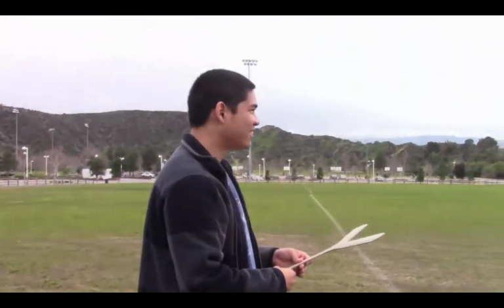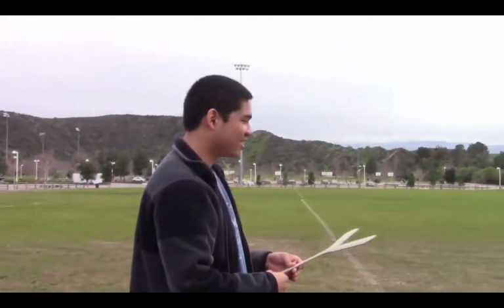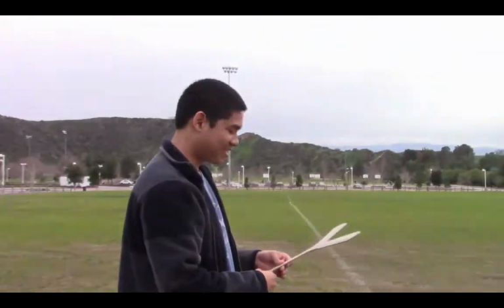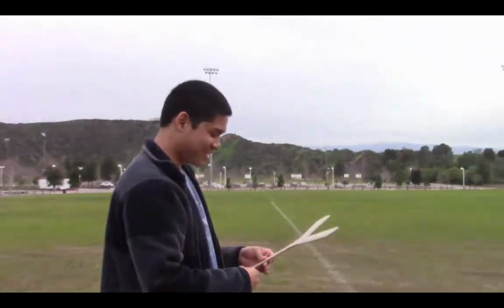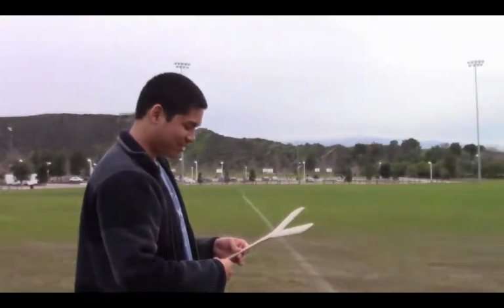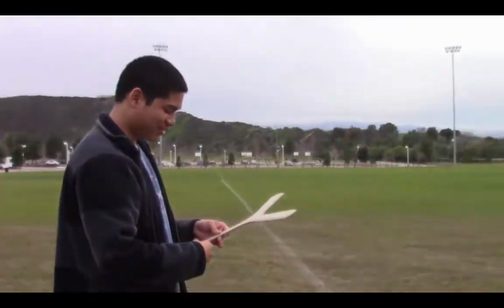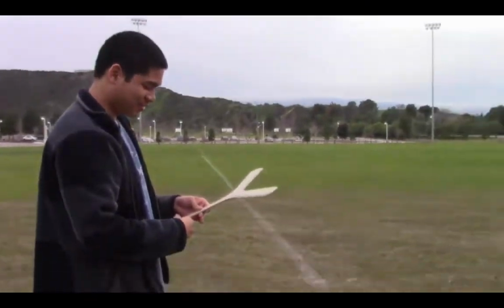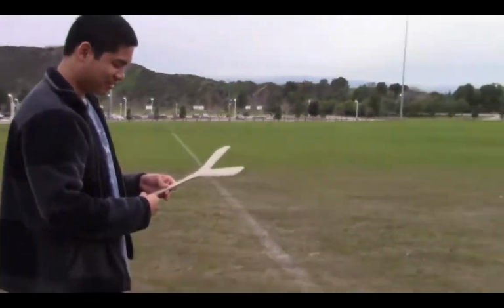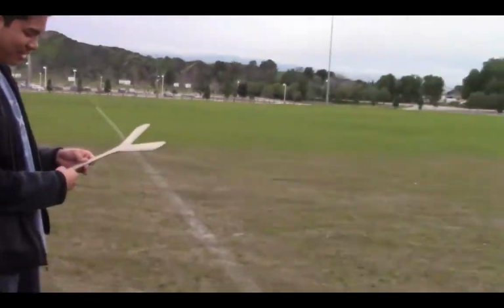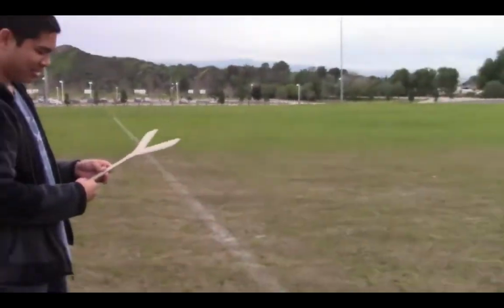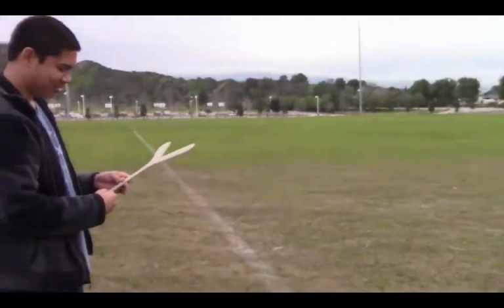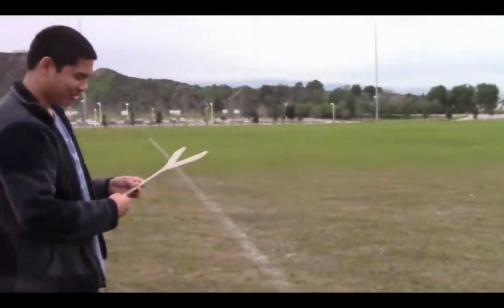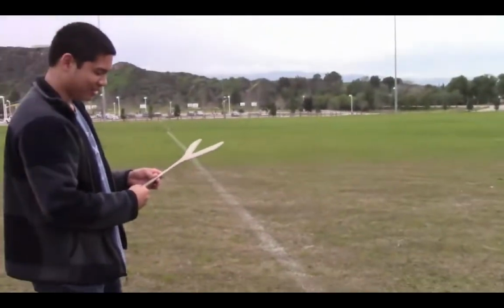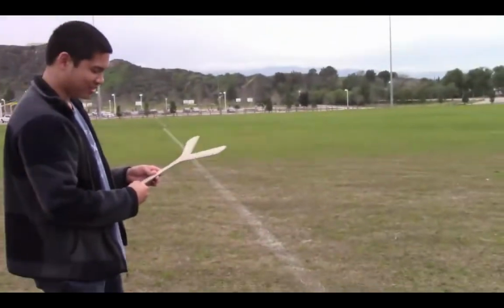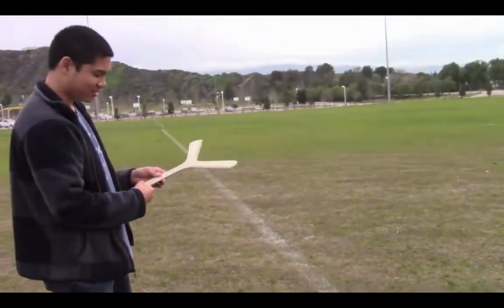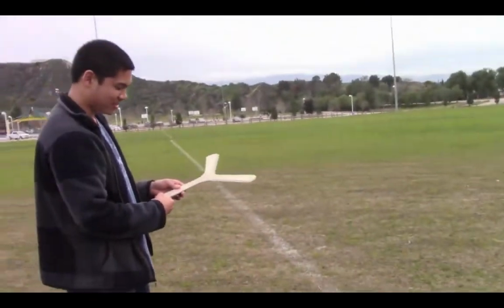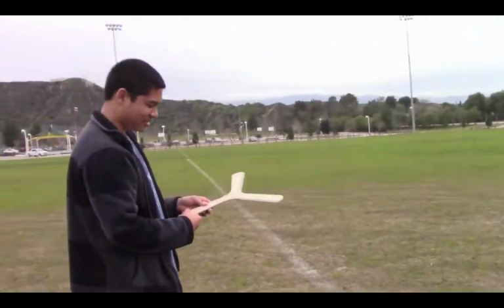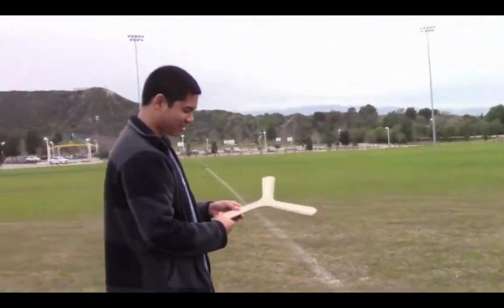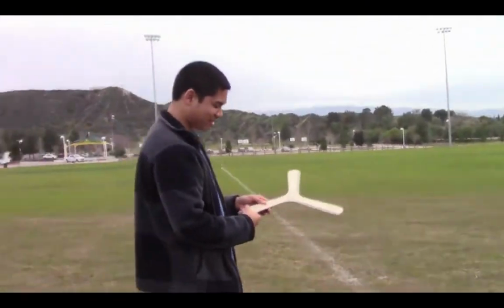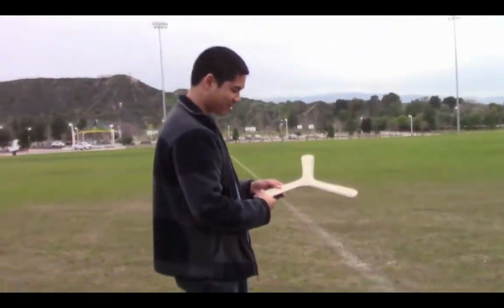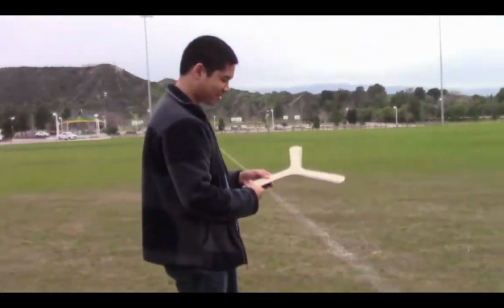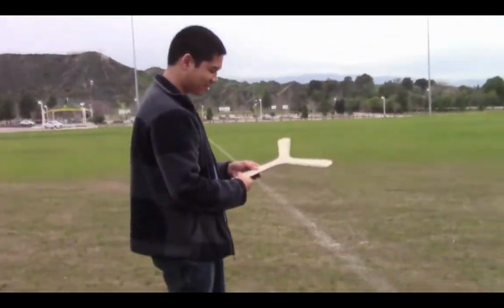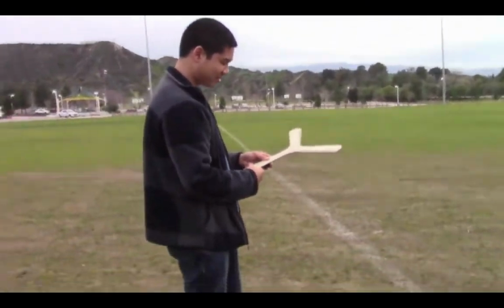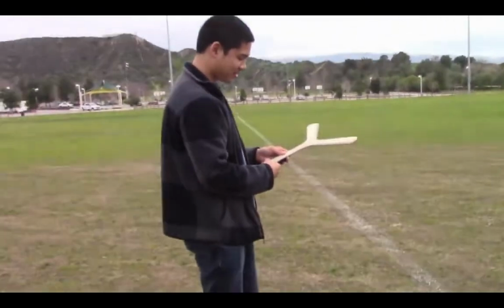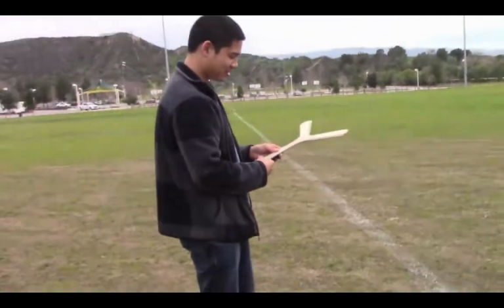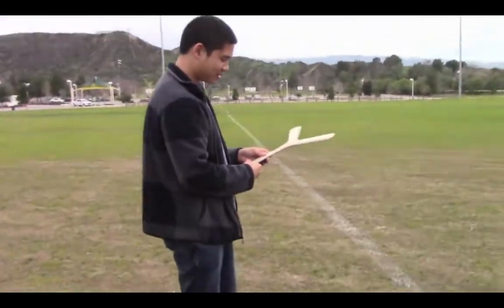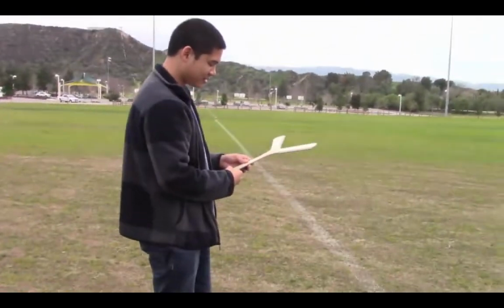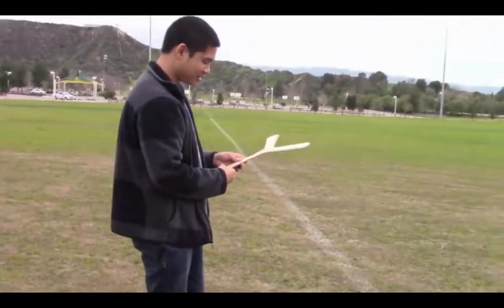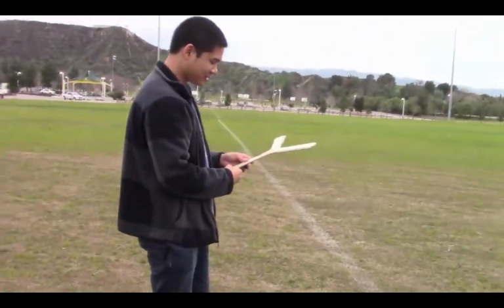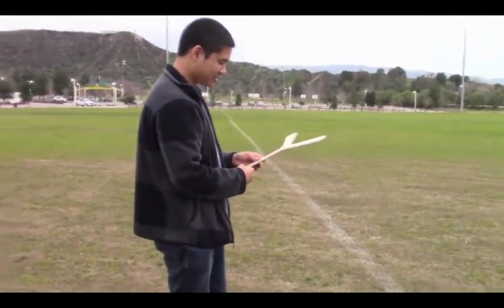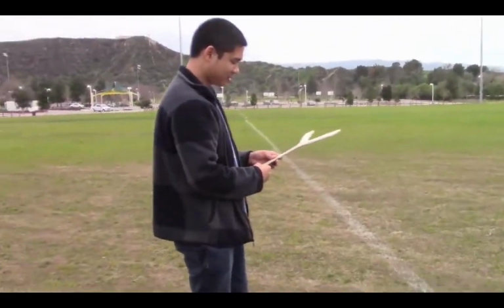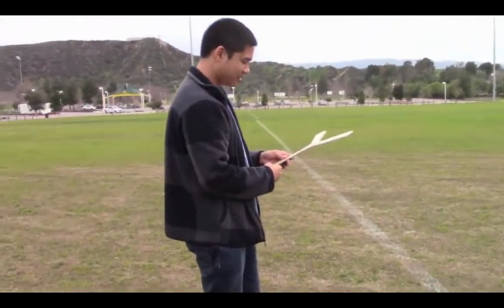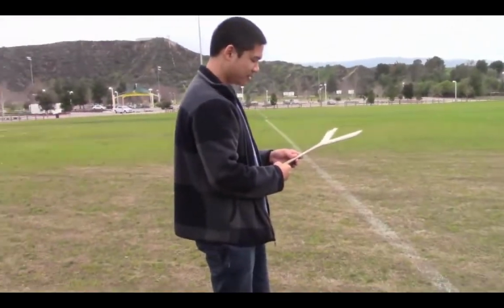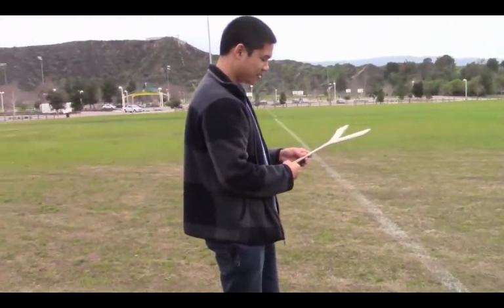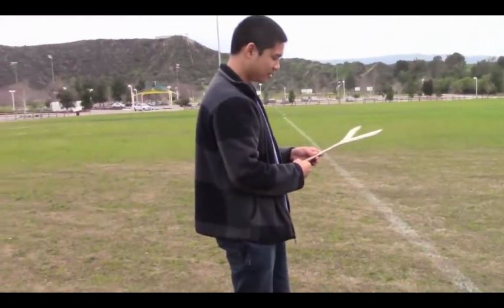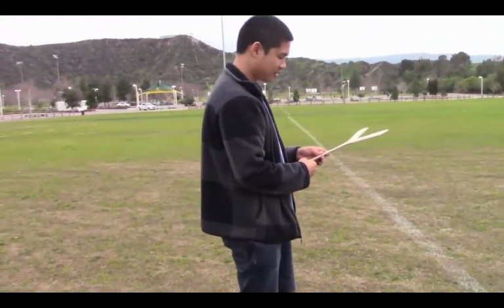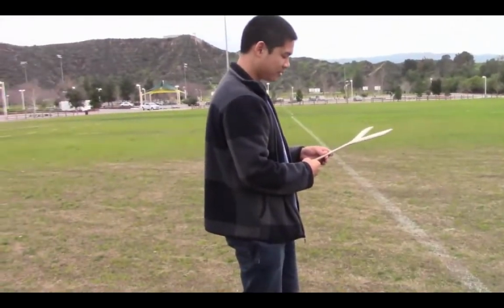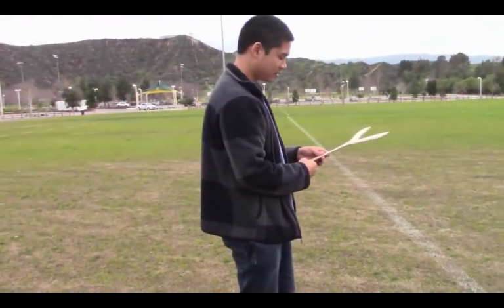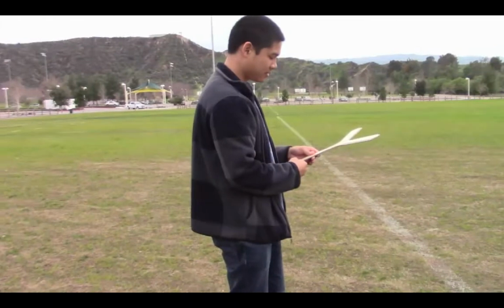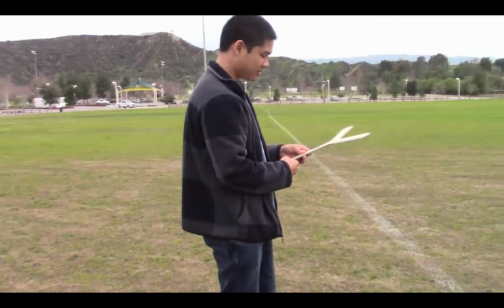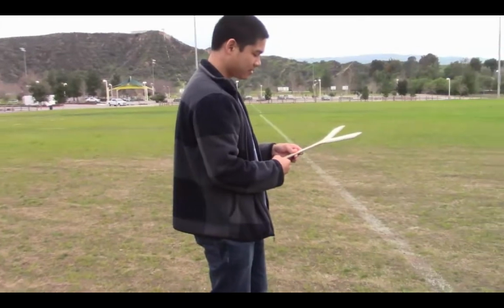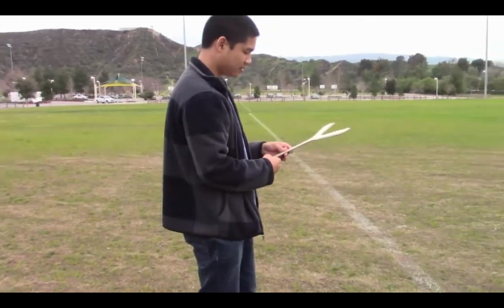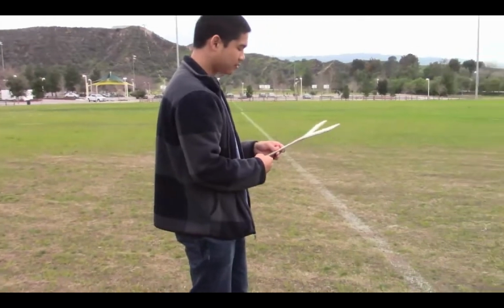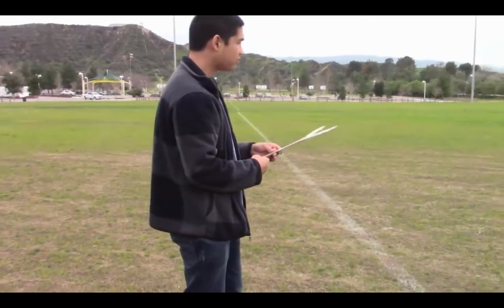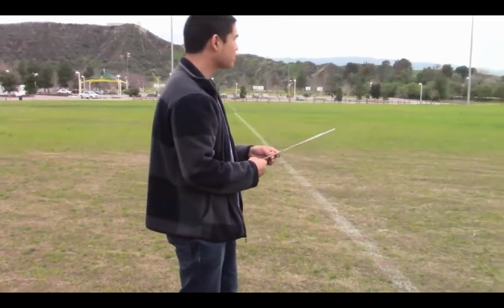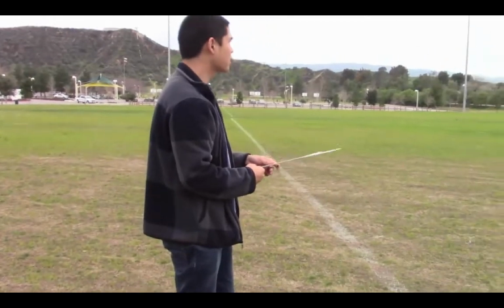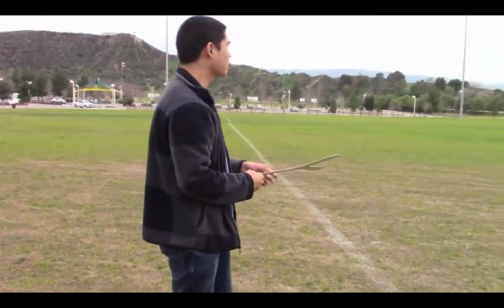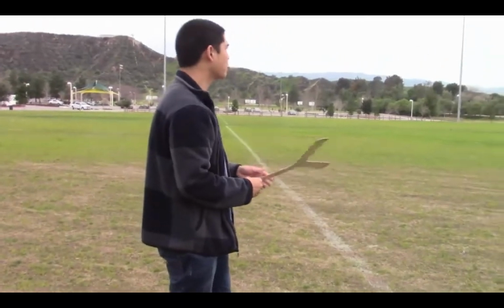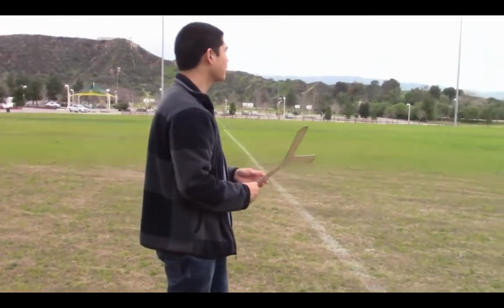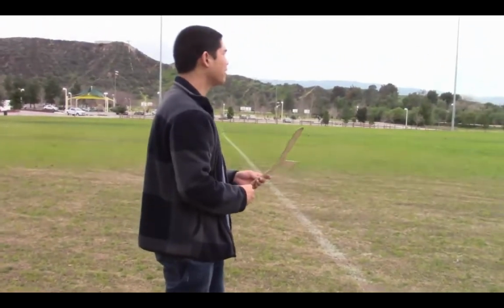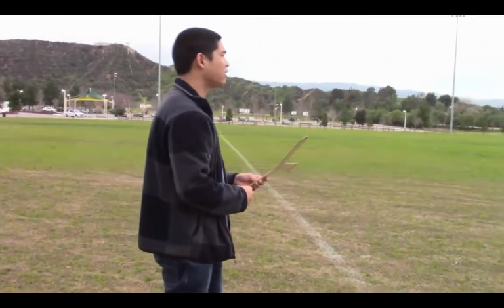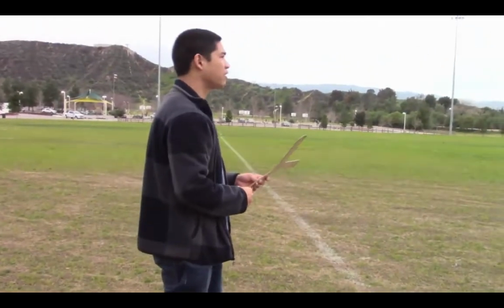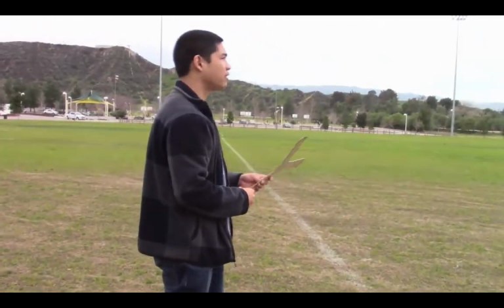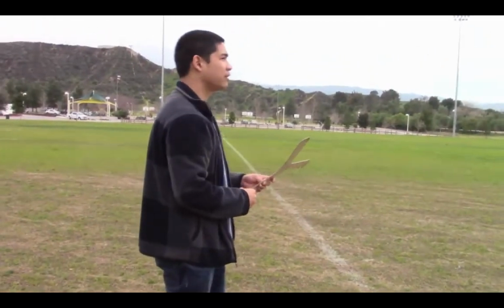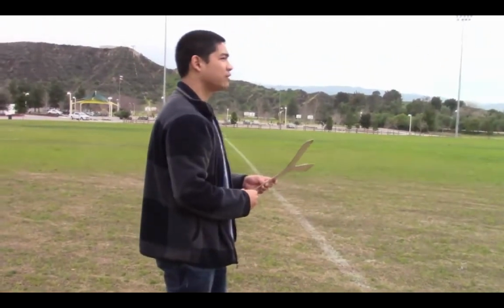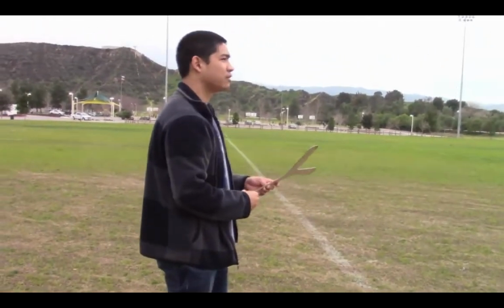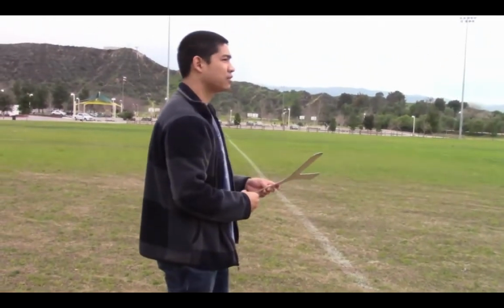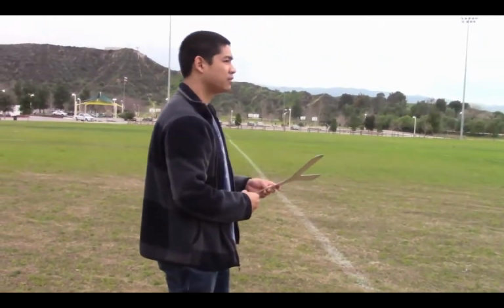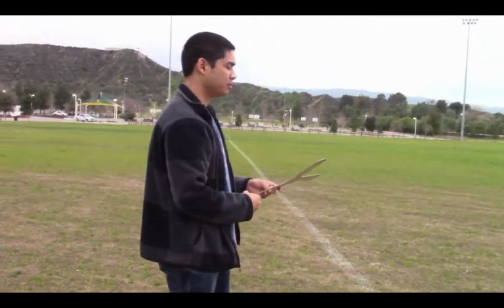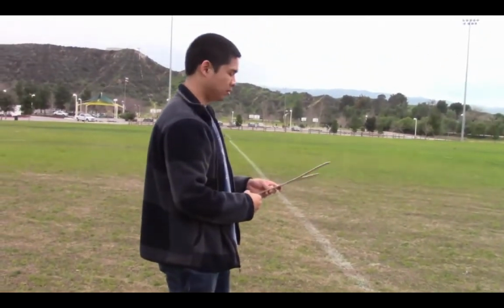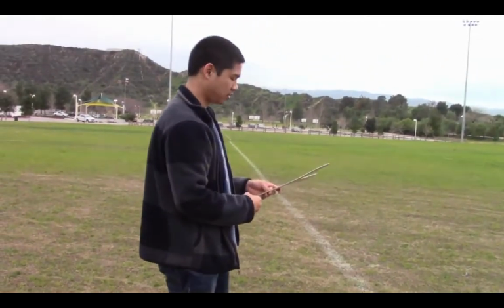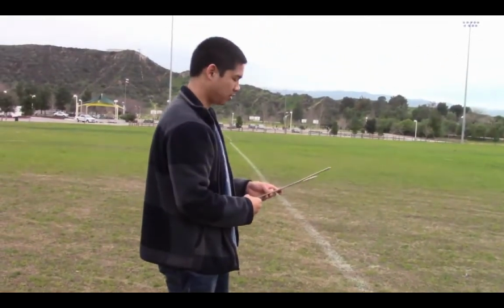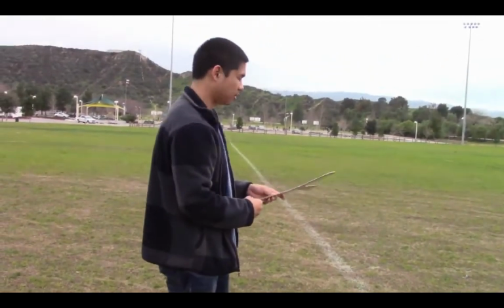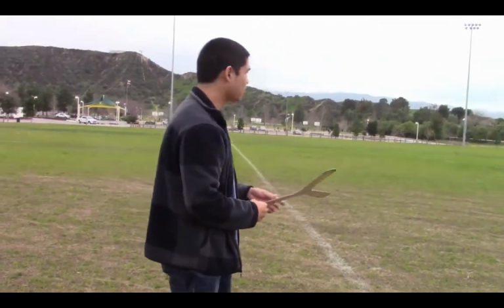Alright, so I held it like this, right? I don't know. How did you hold it? Whatever you did, do it again. That was good.